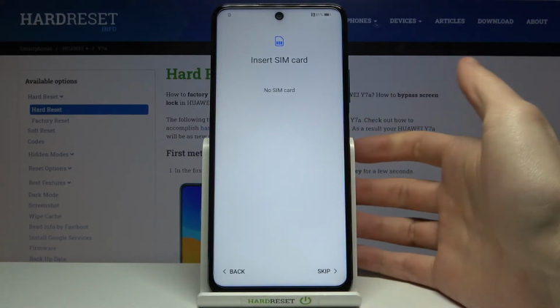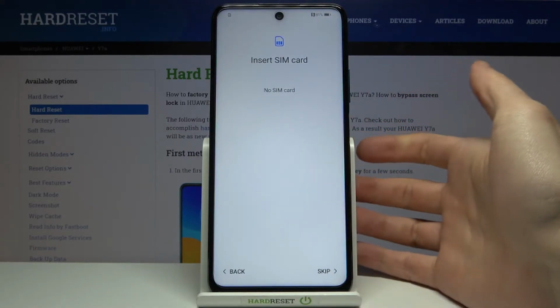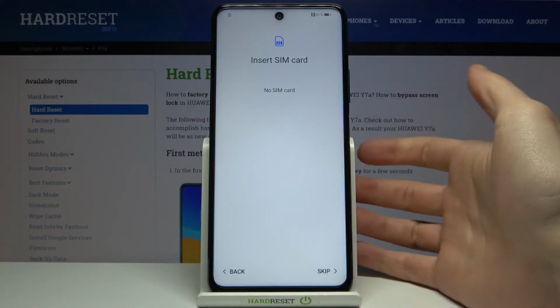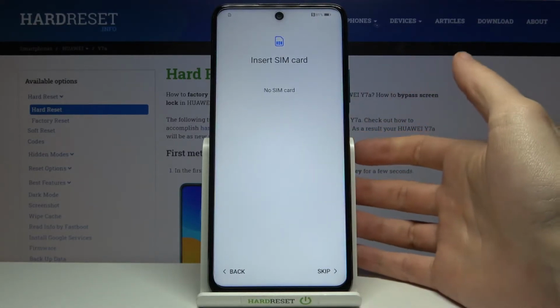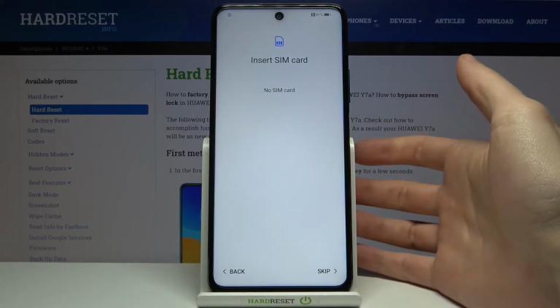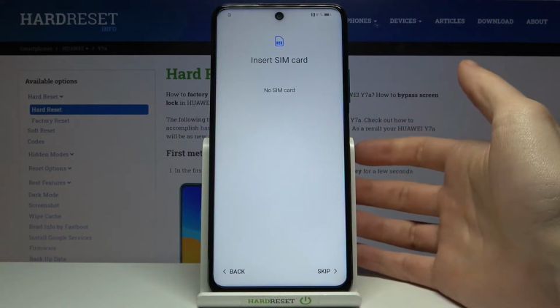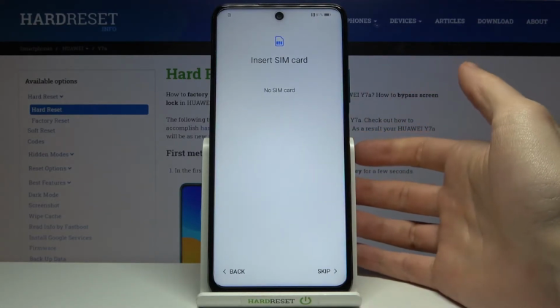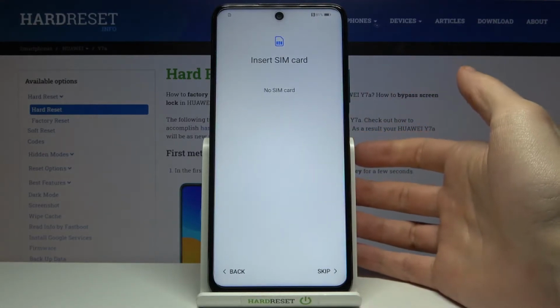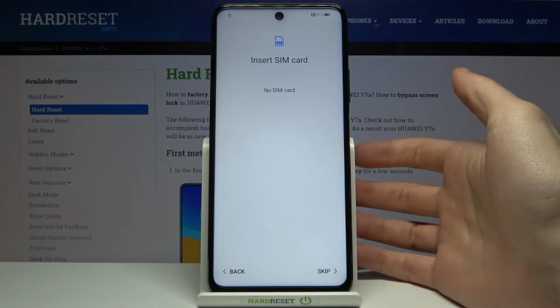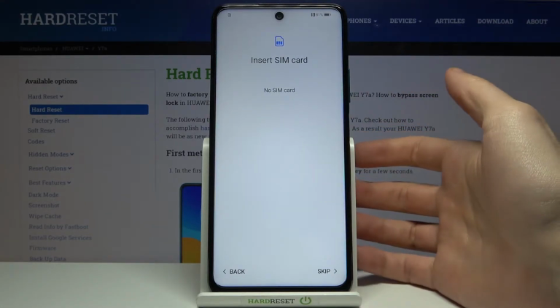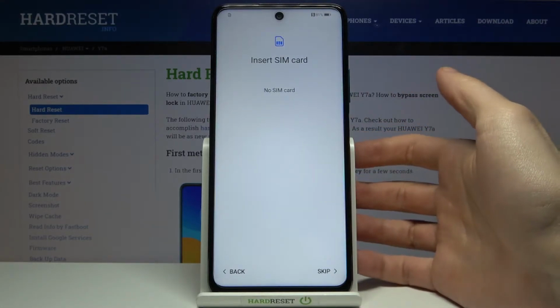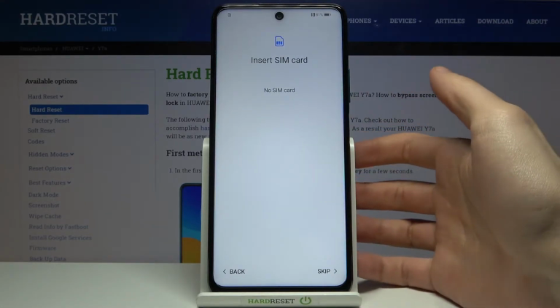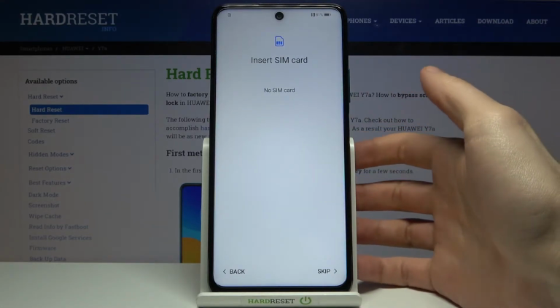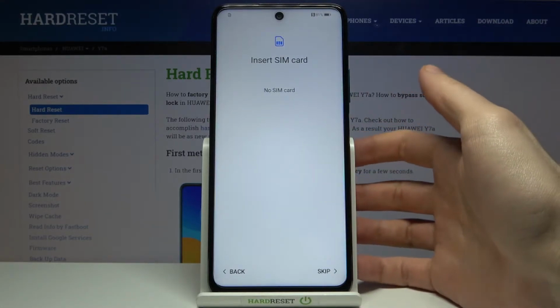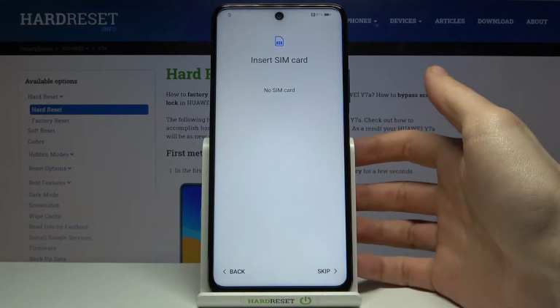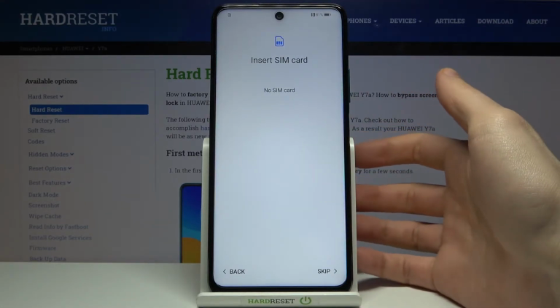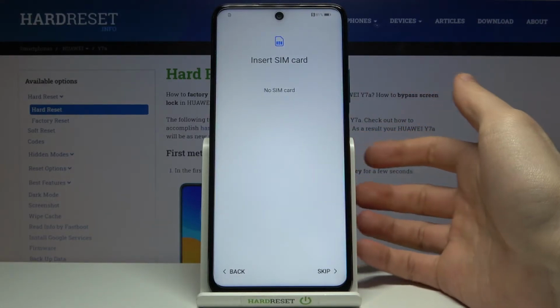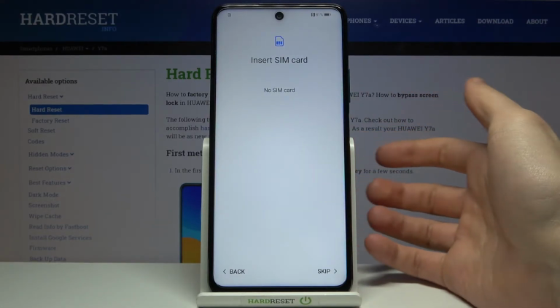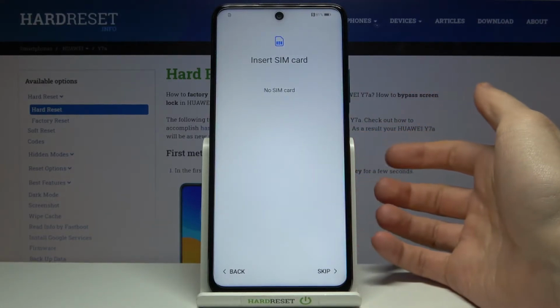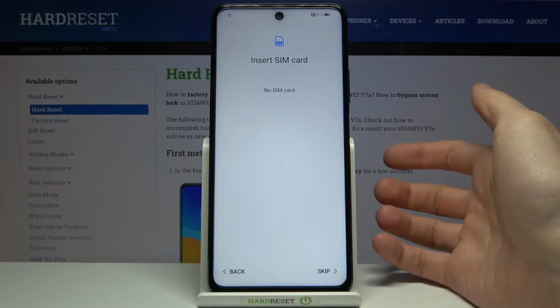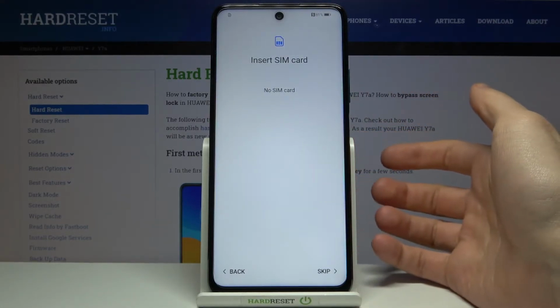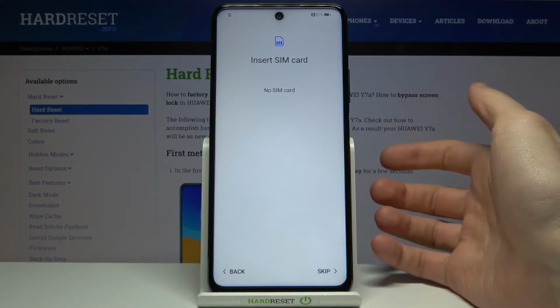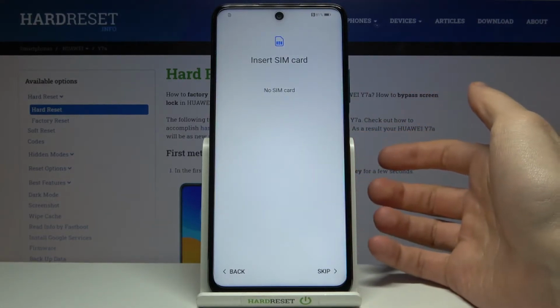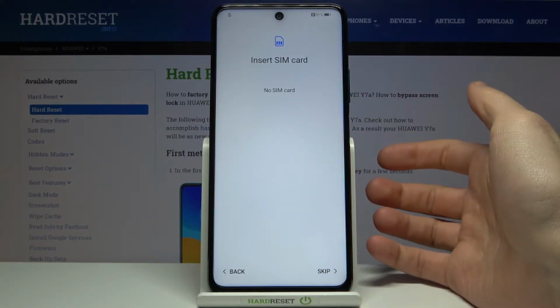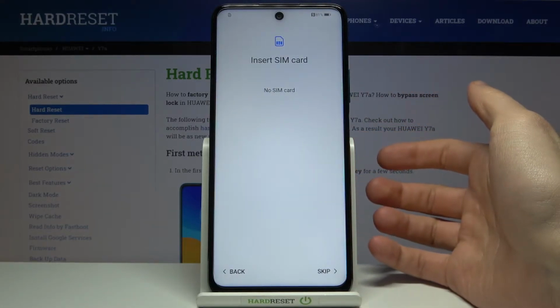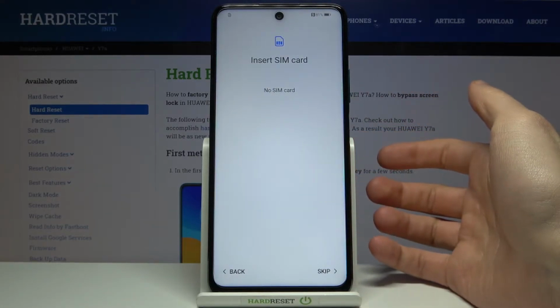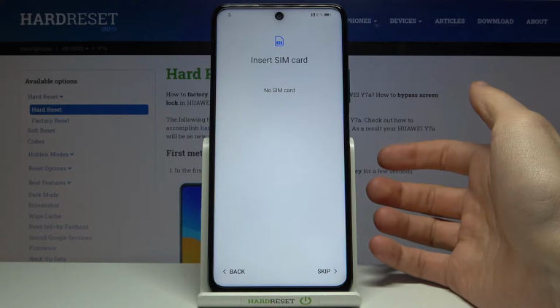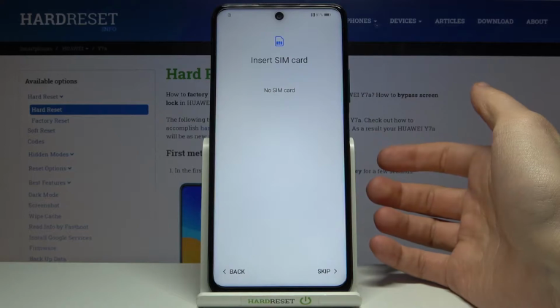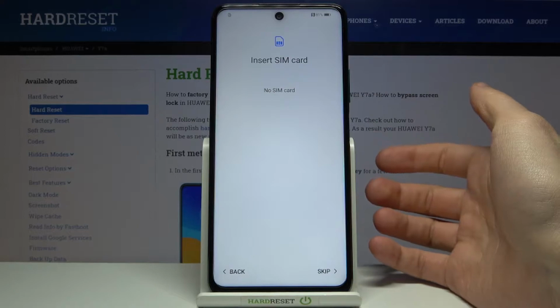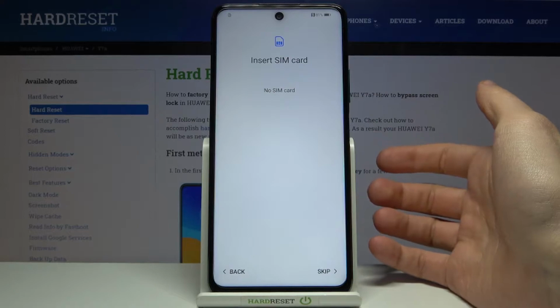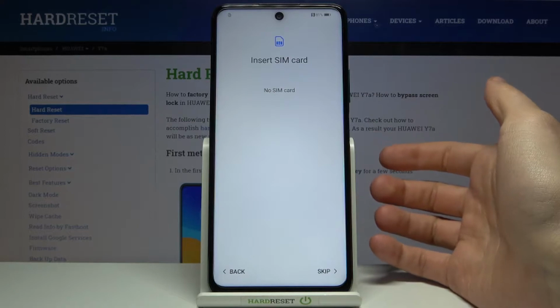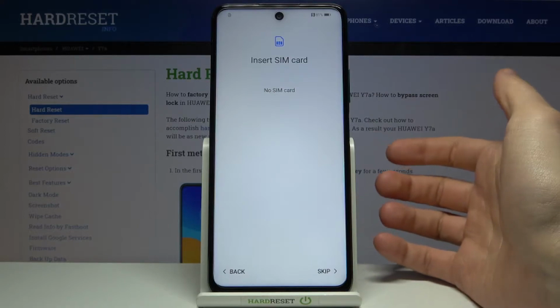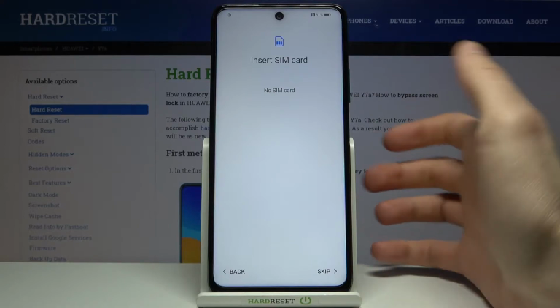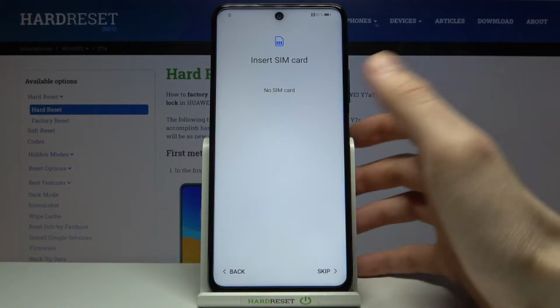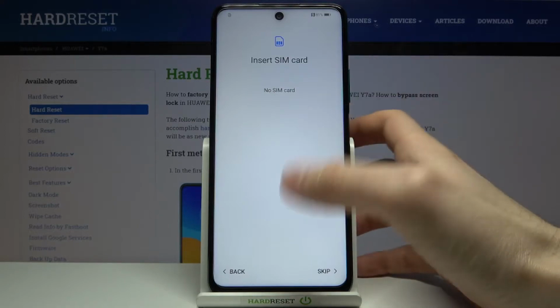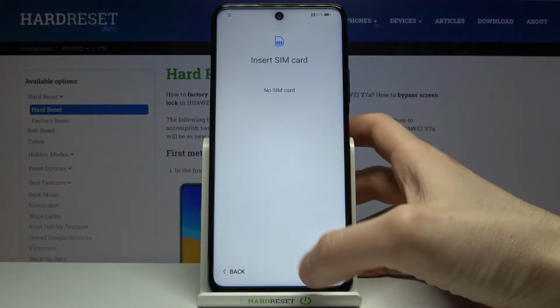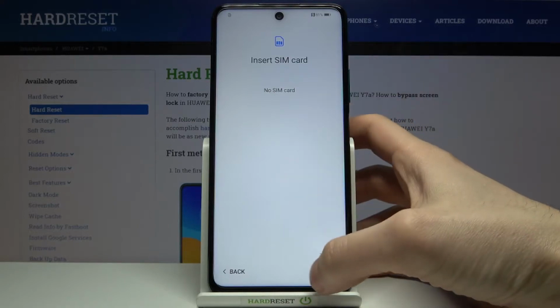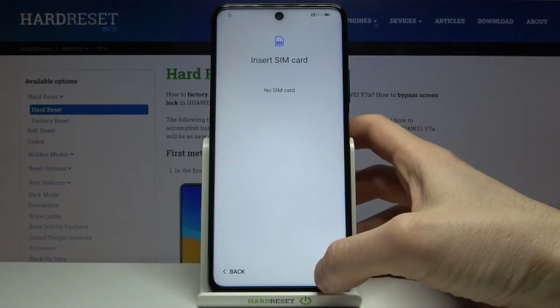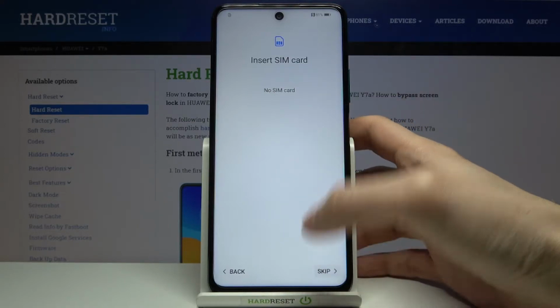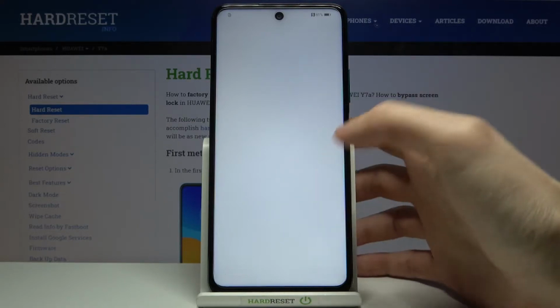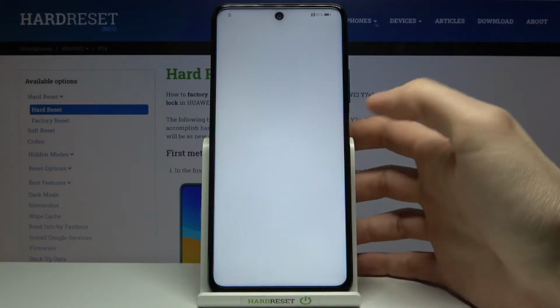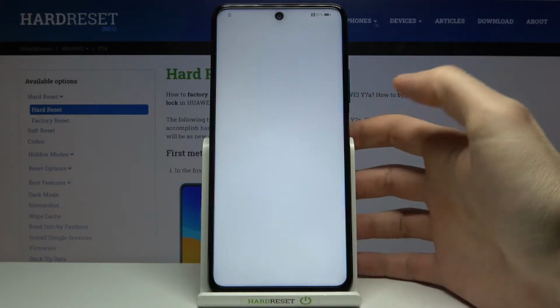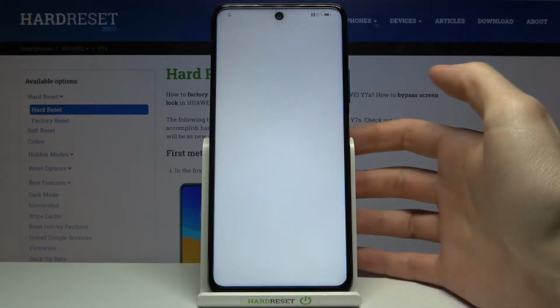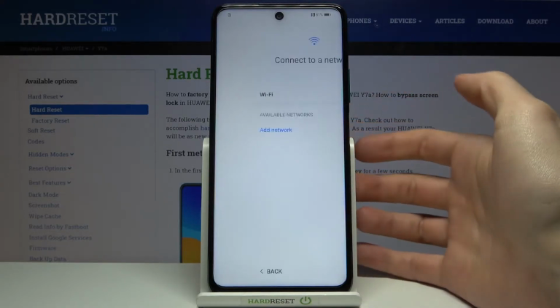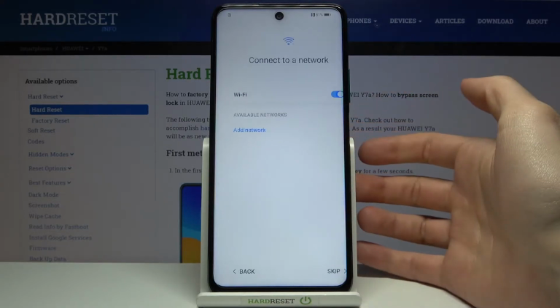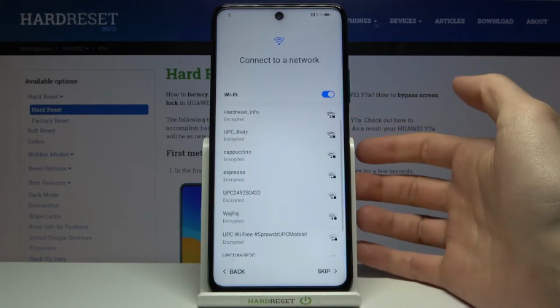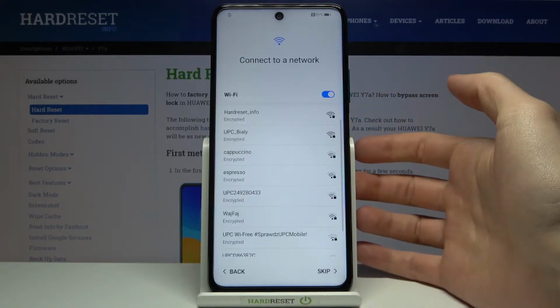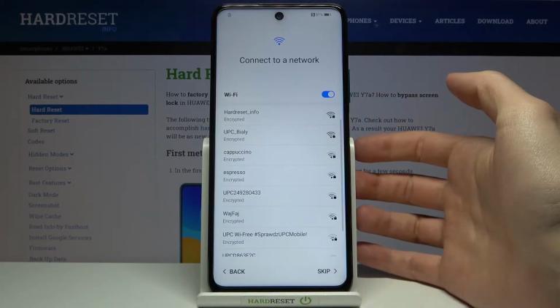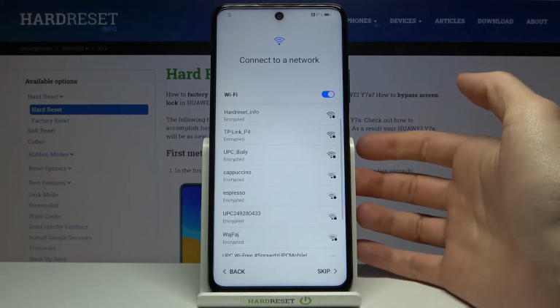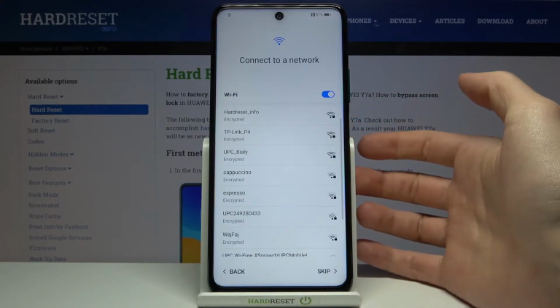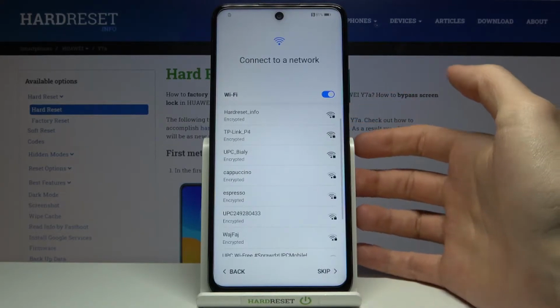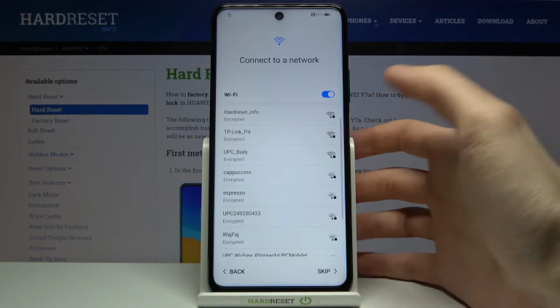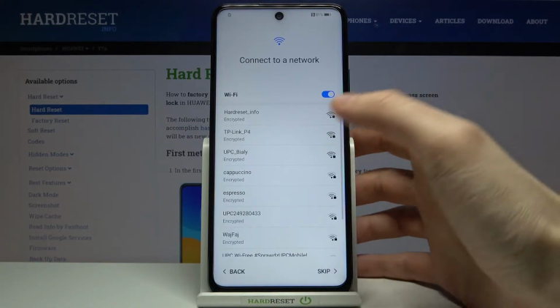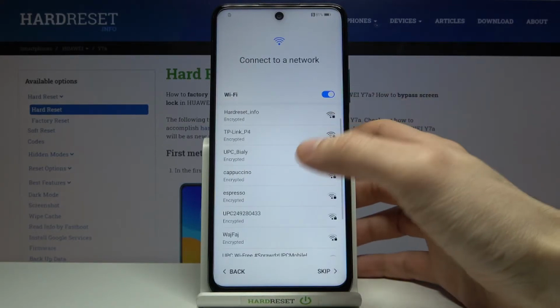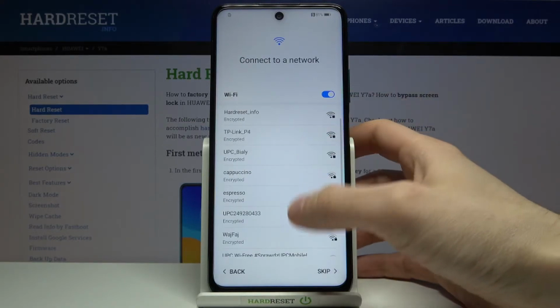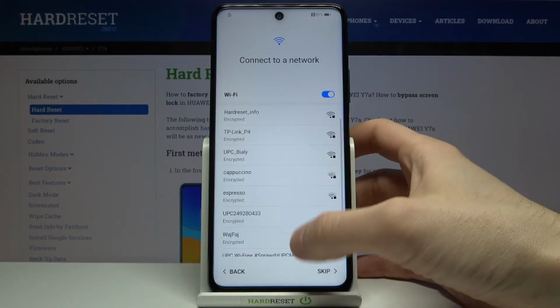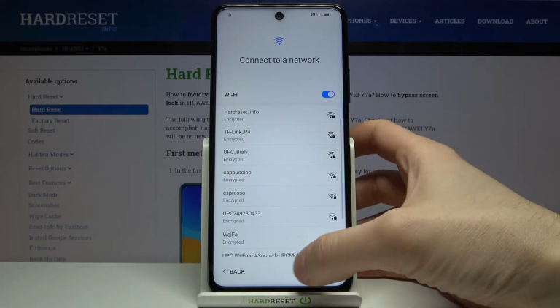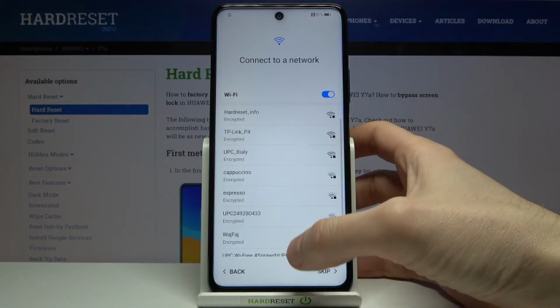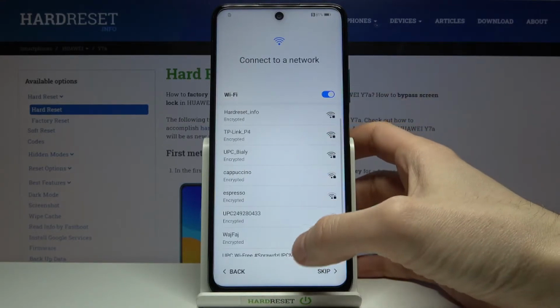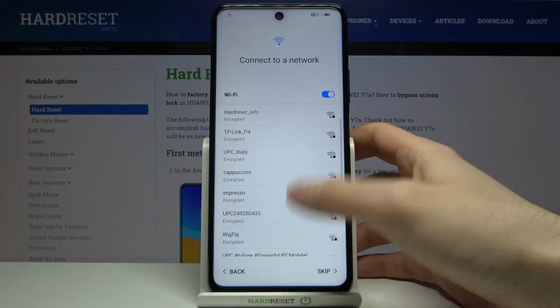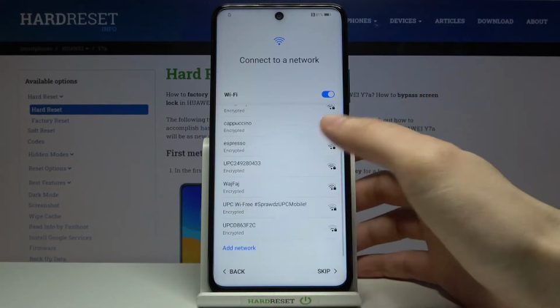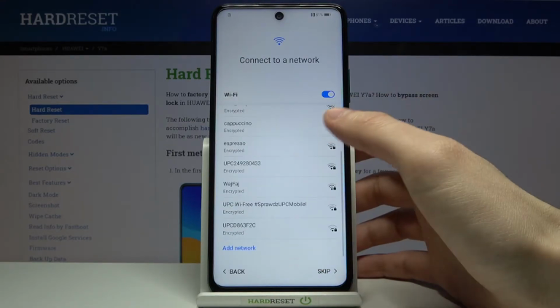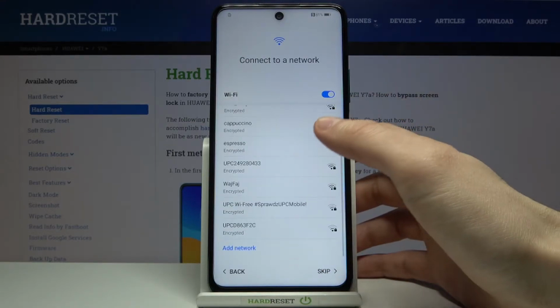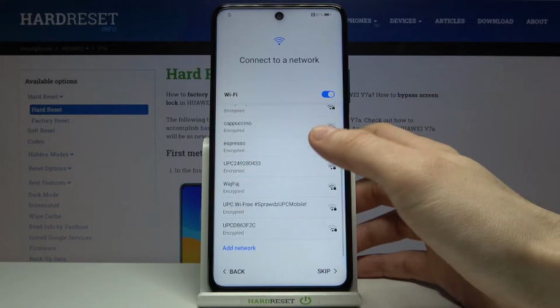Then you can insert a SIM card, but if you don't have any SIM card on you, you can just skip this step for now and insert a SIM card any time later.